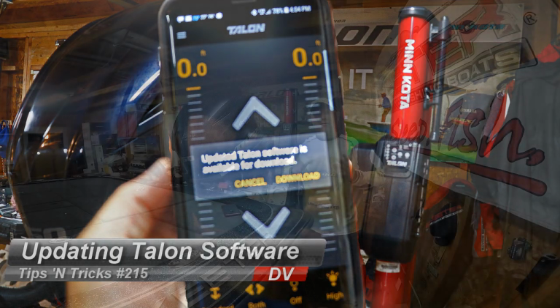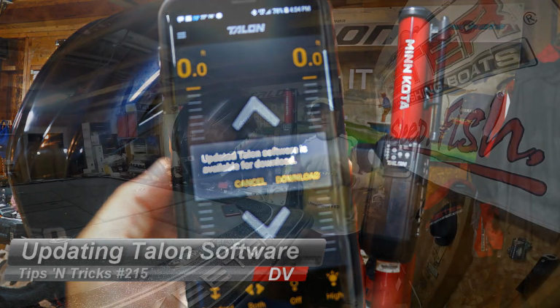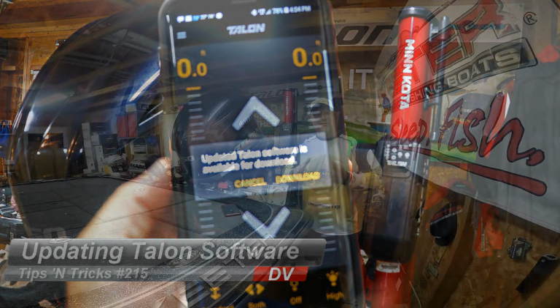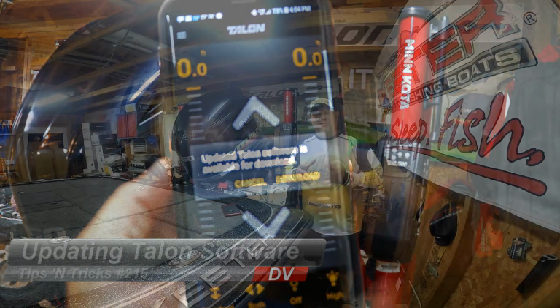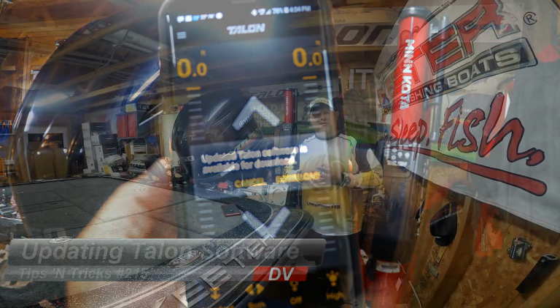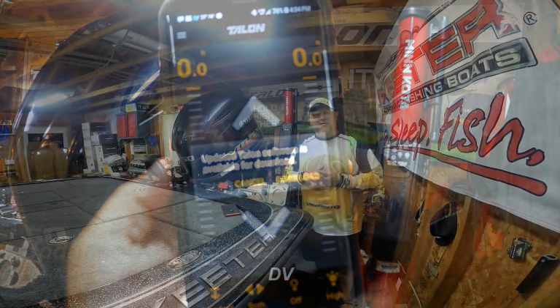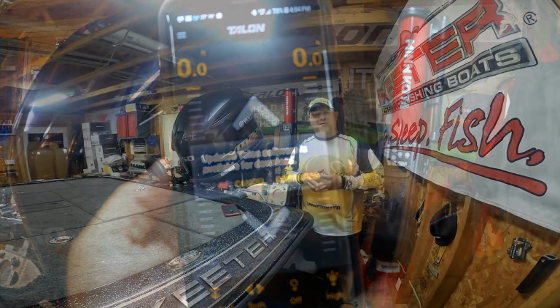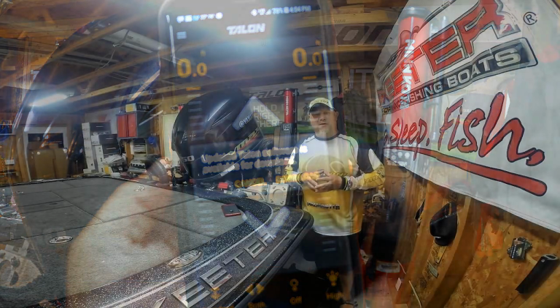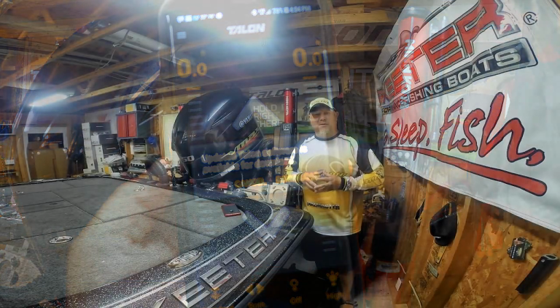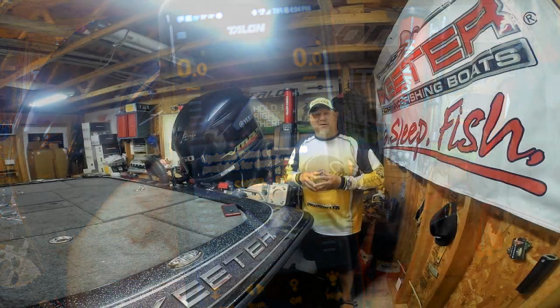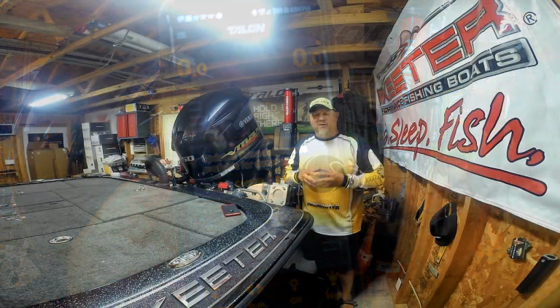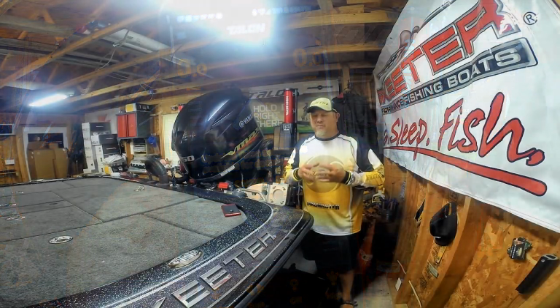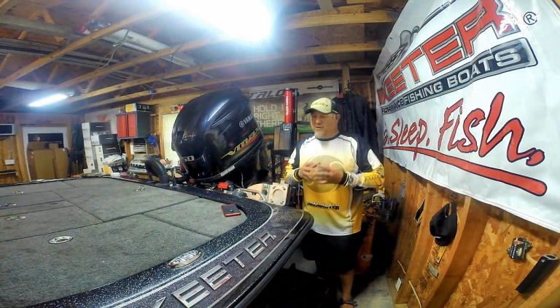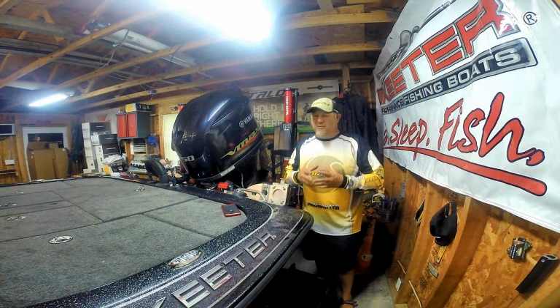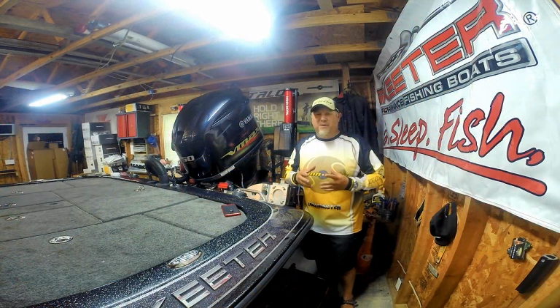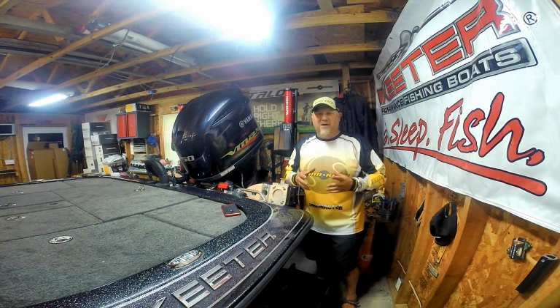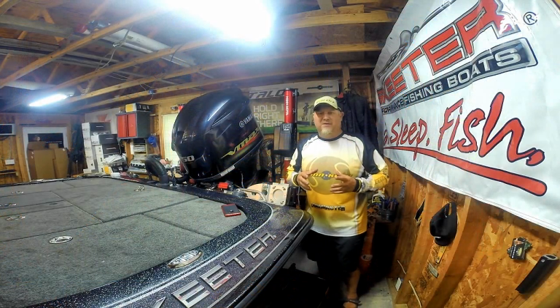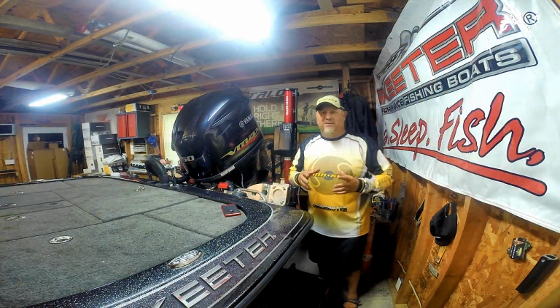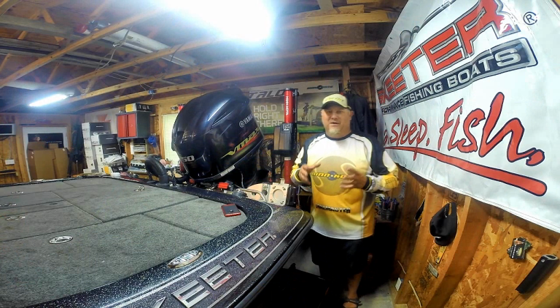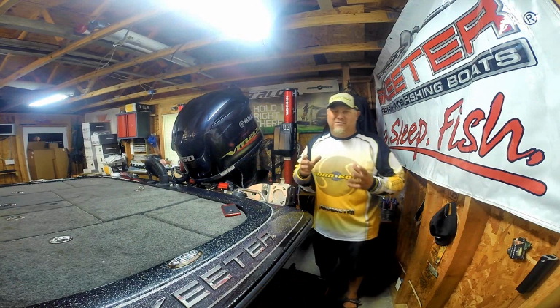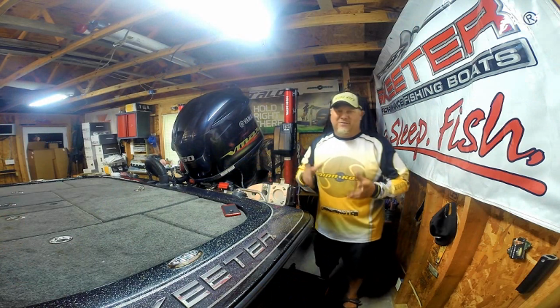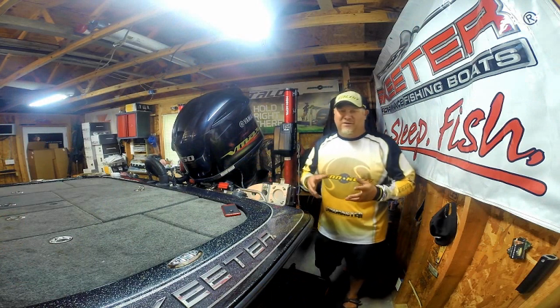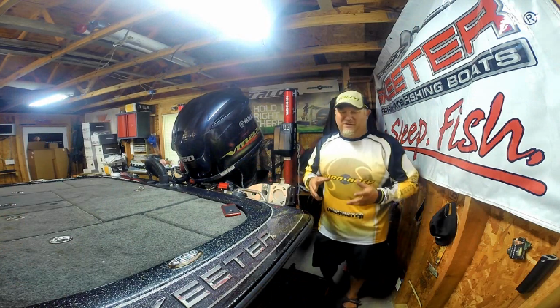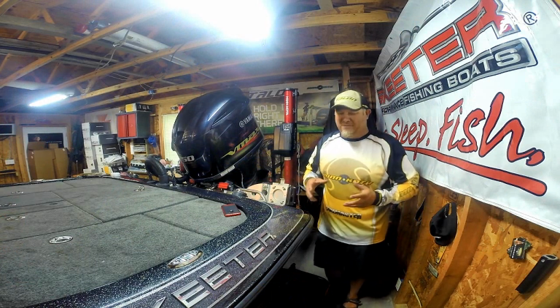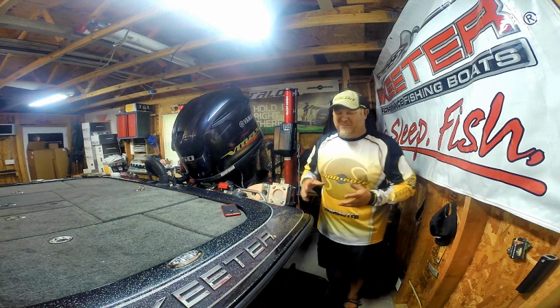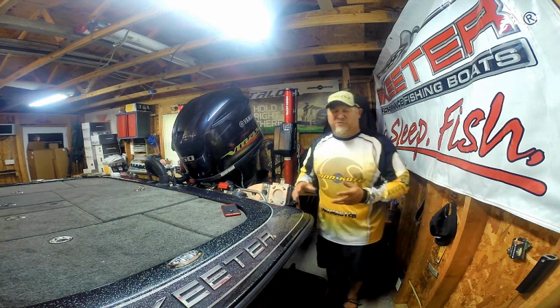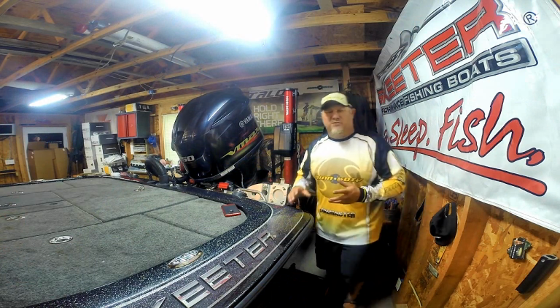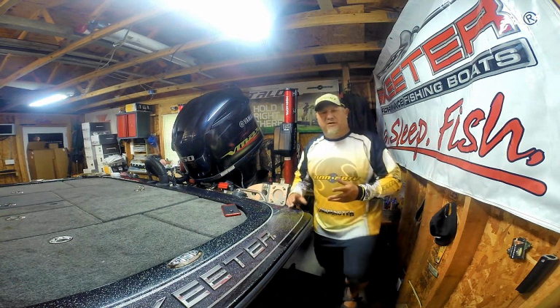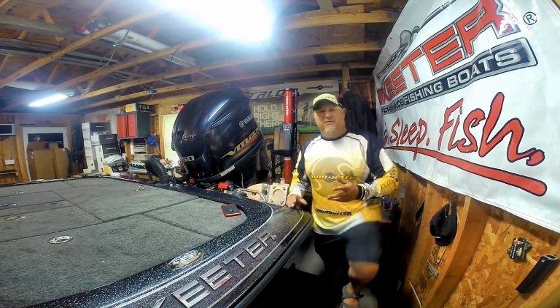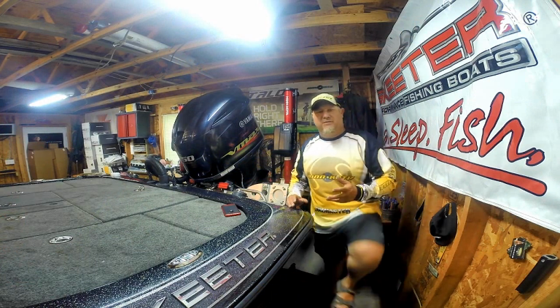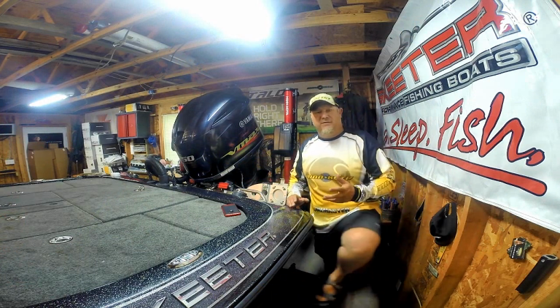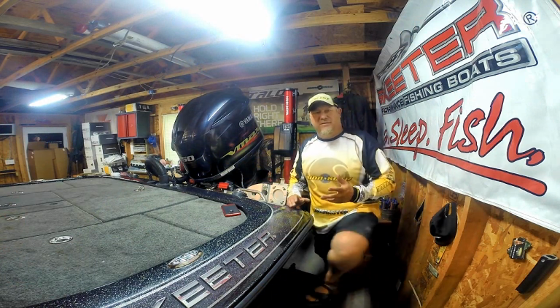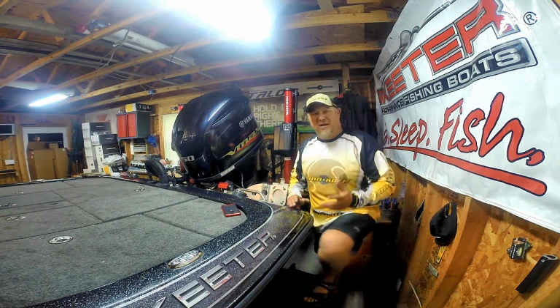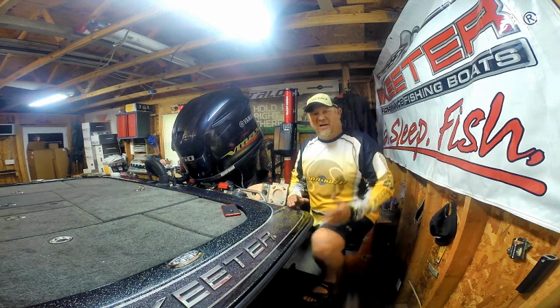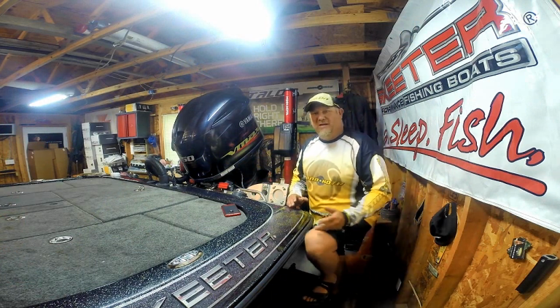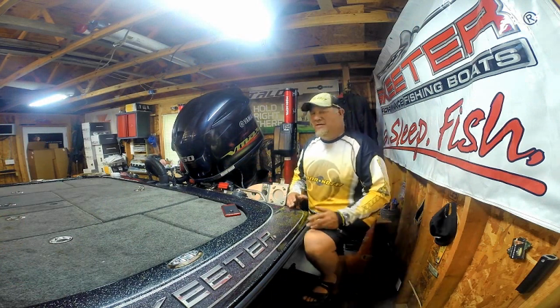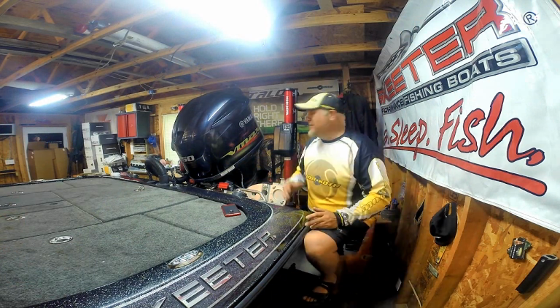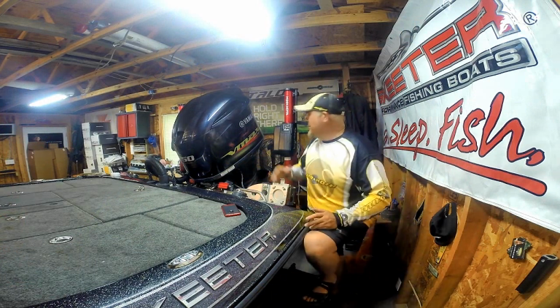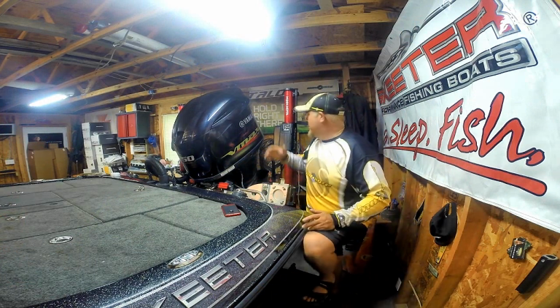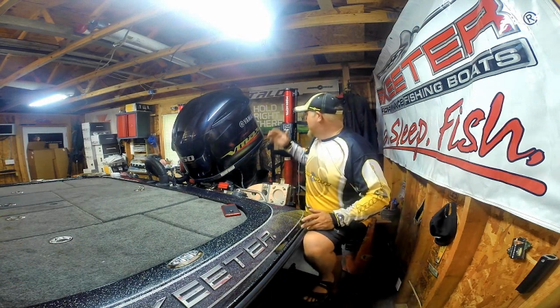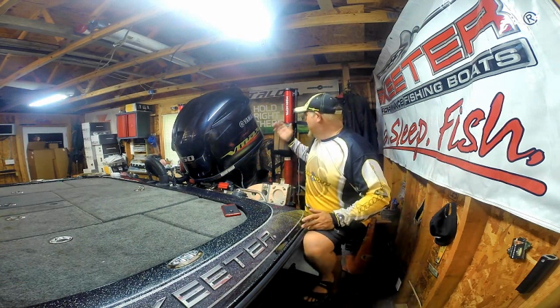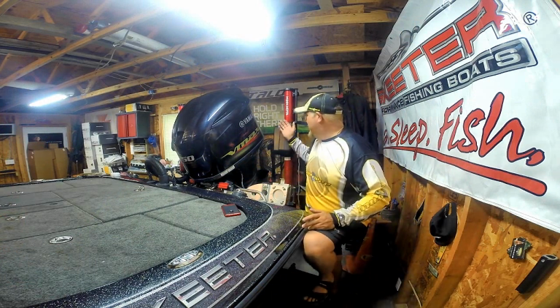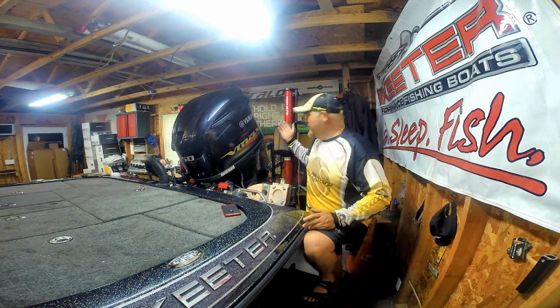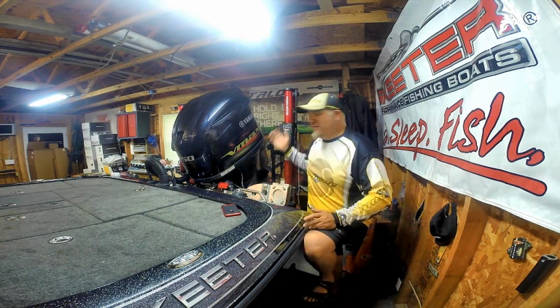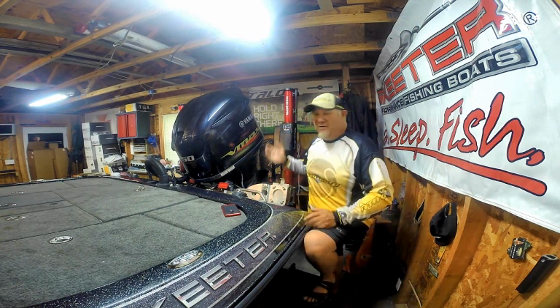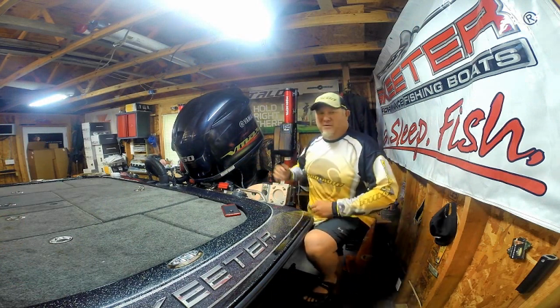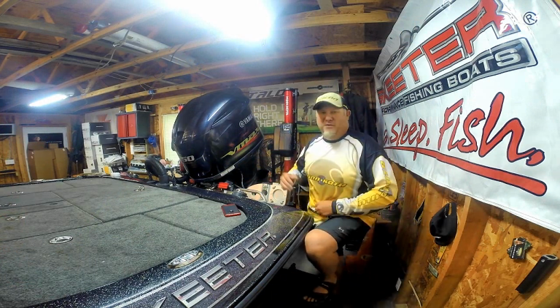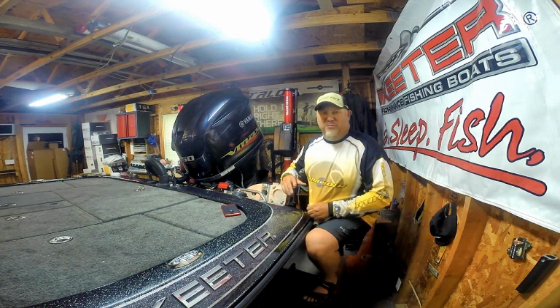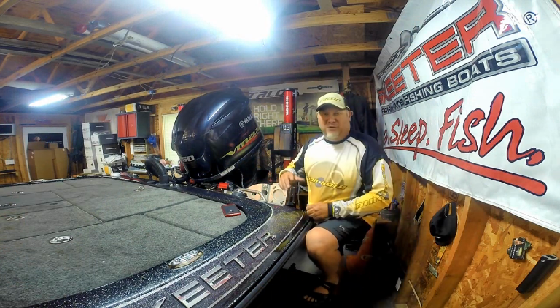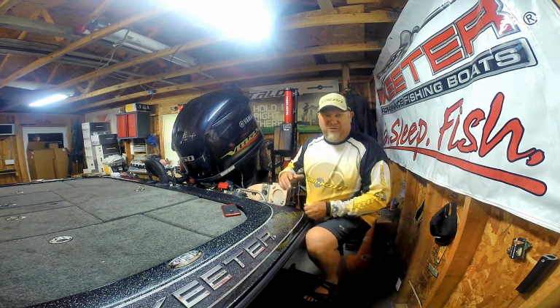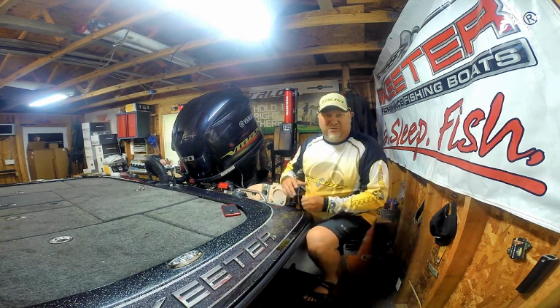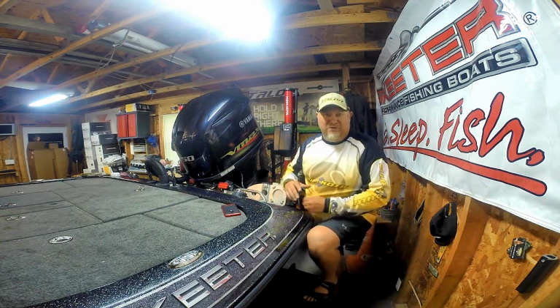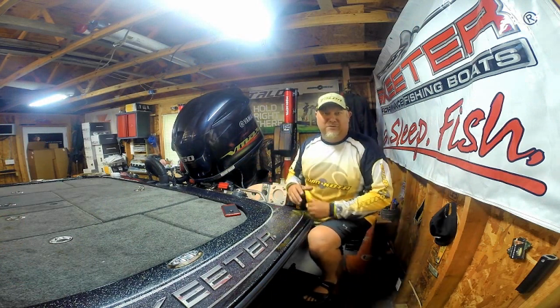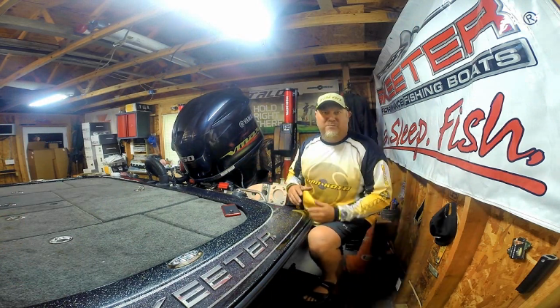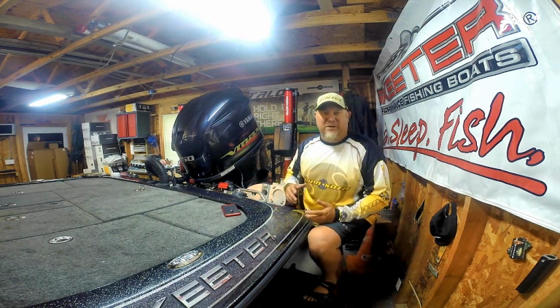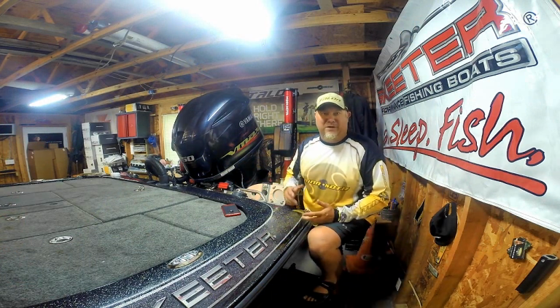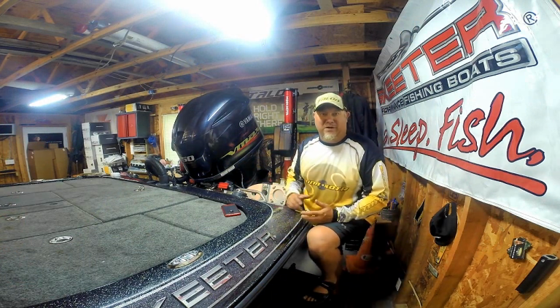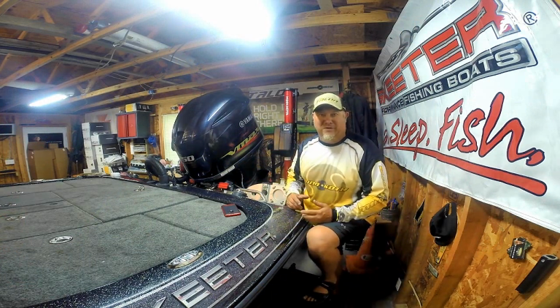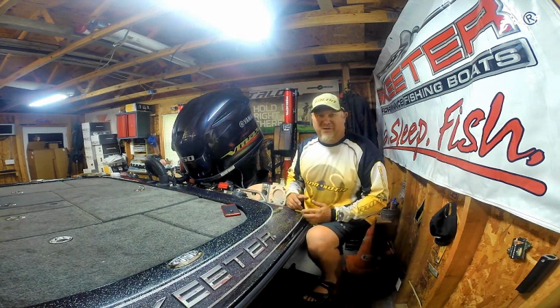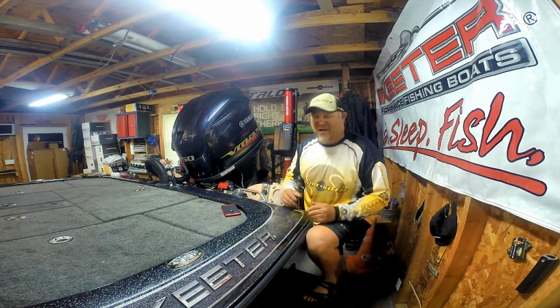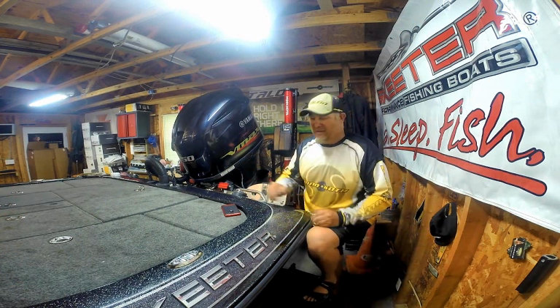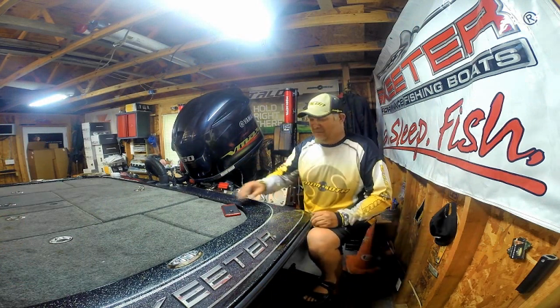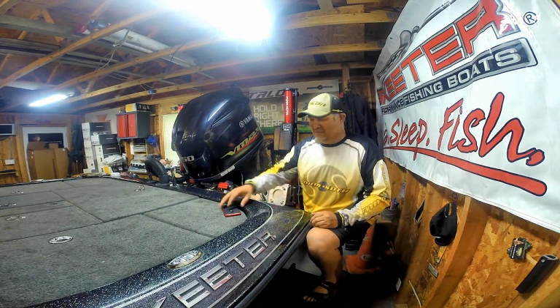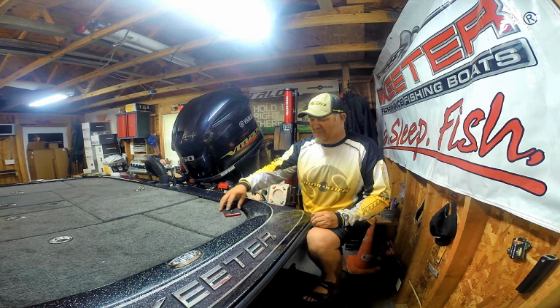This is Doug Varnberg and welcome back to another set of tips and tricks. Today we're here with our new Bluetooth Minn Kota Talons.